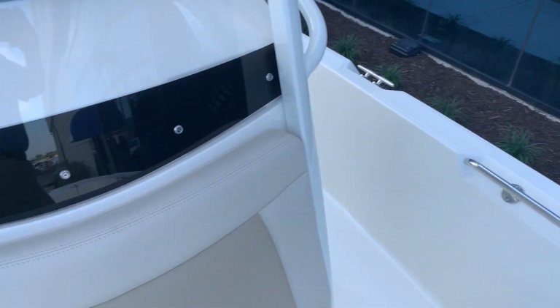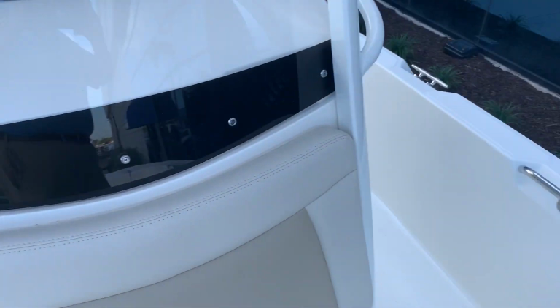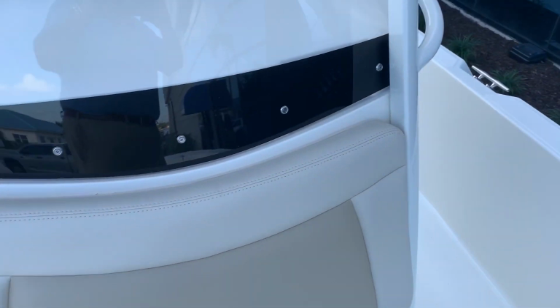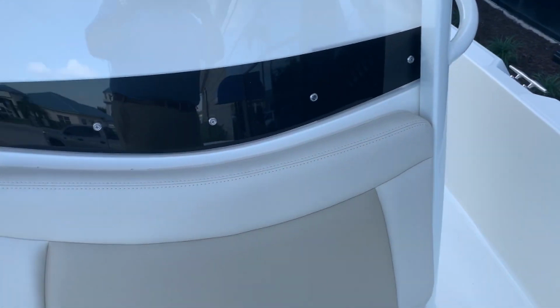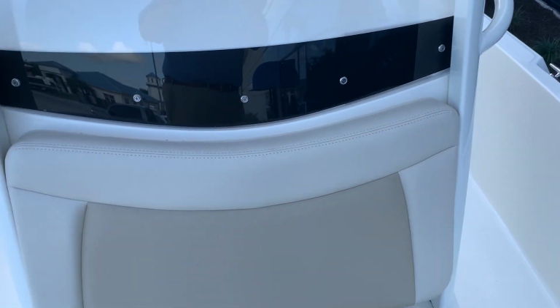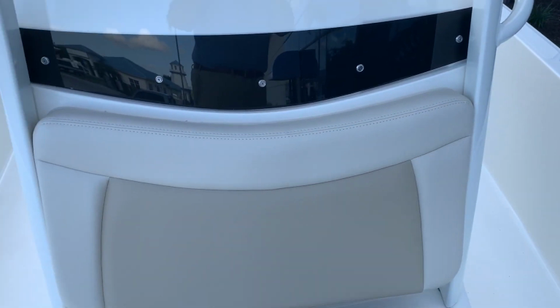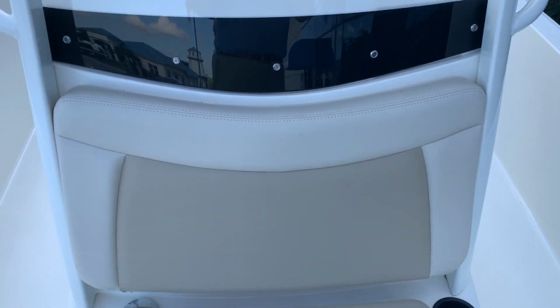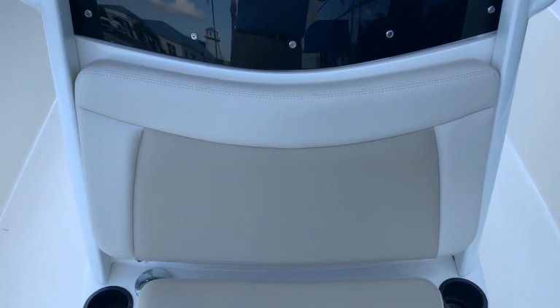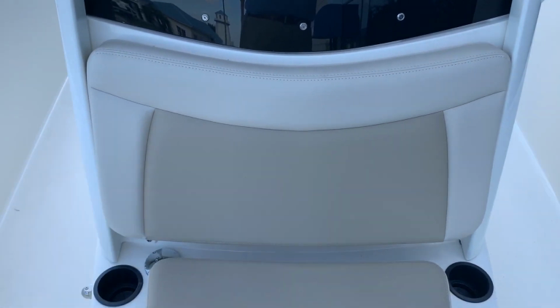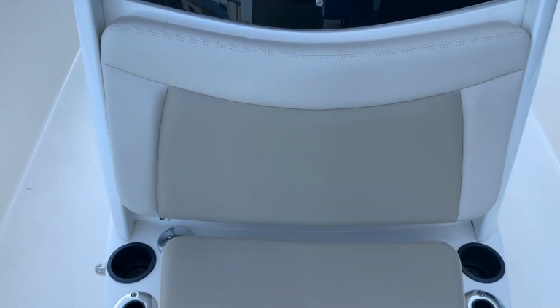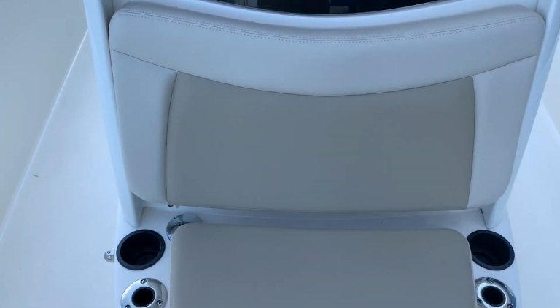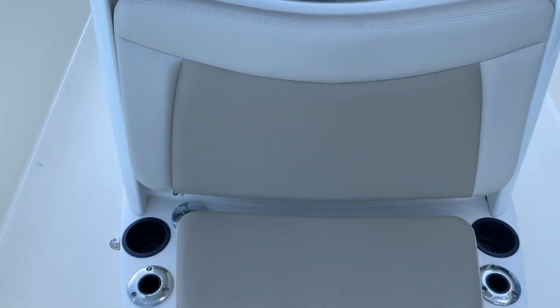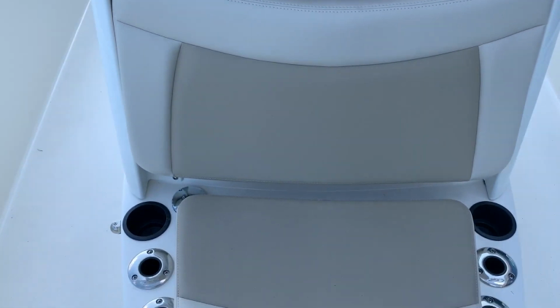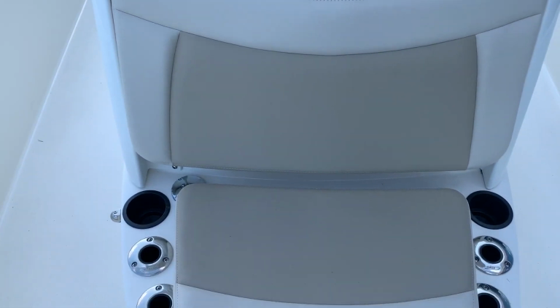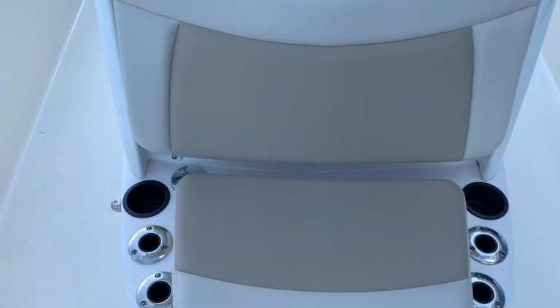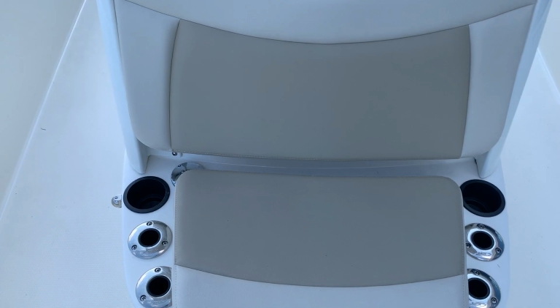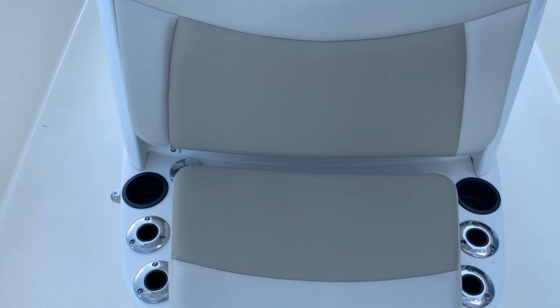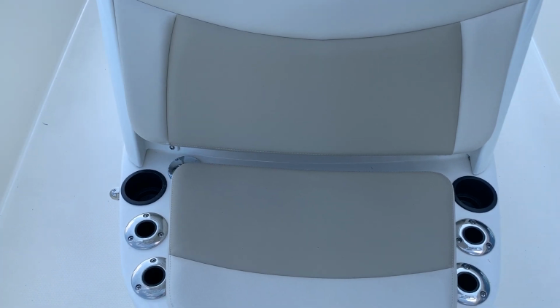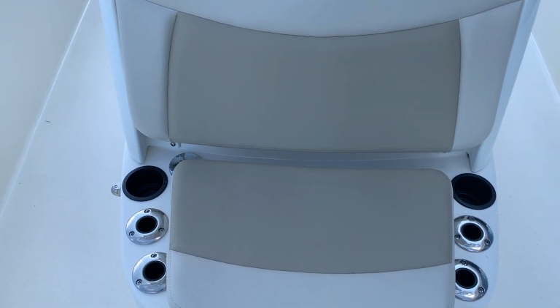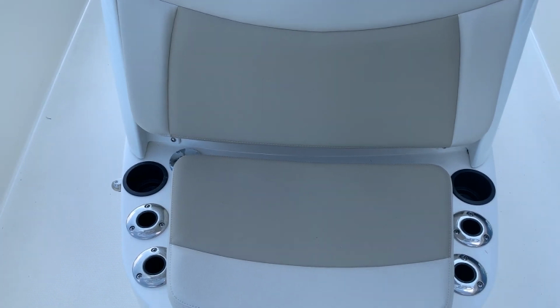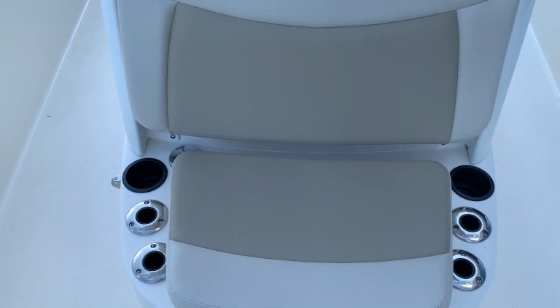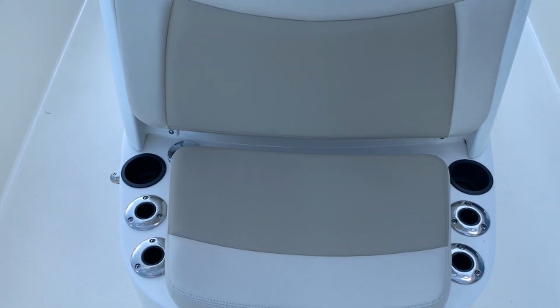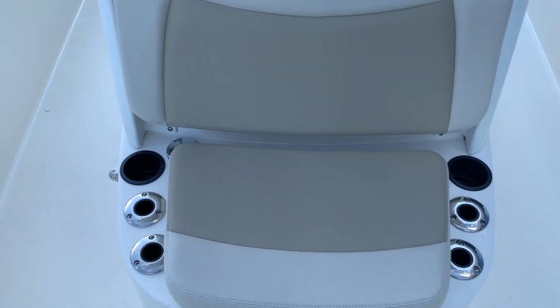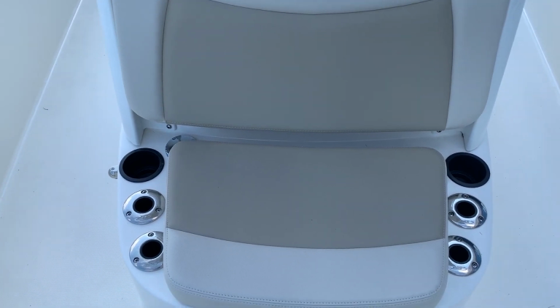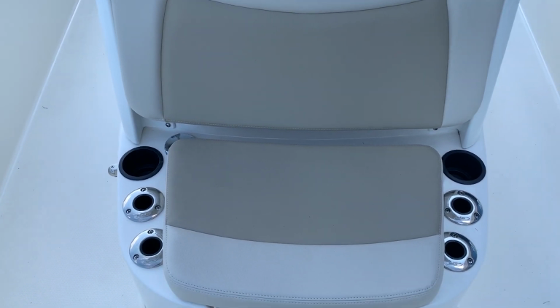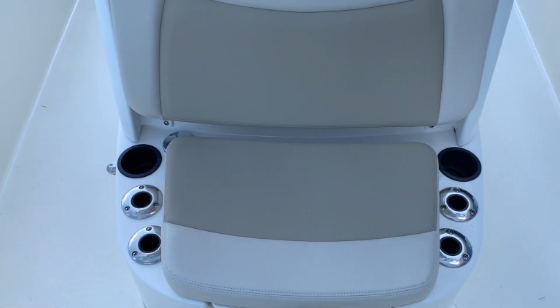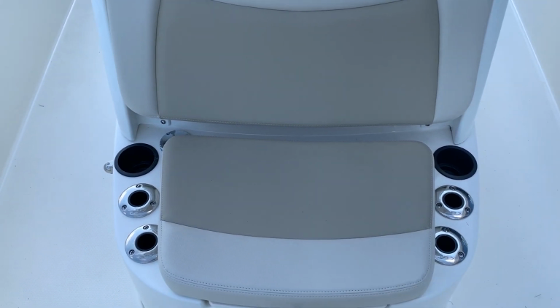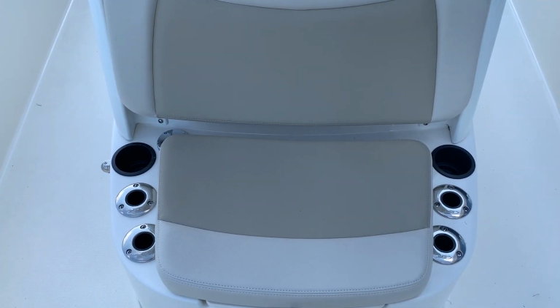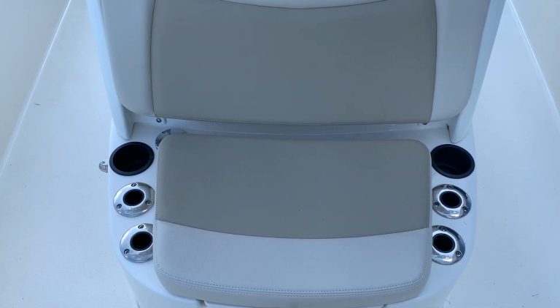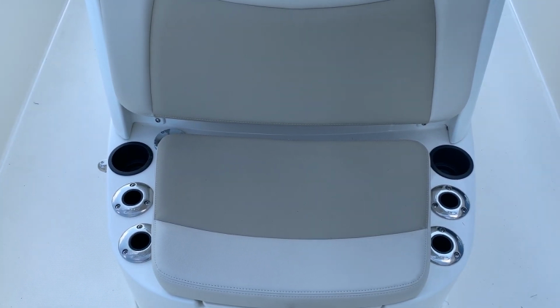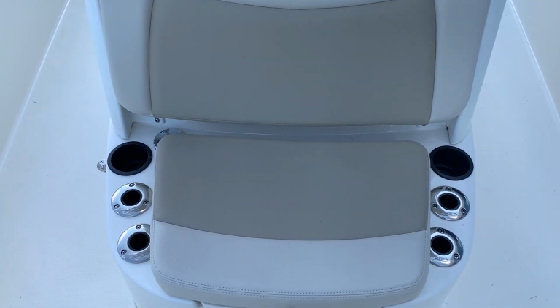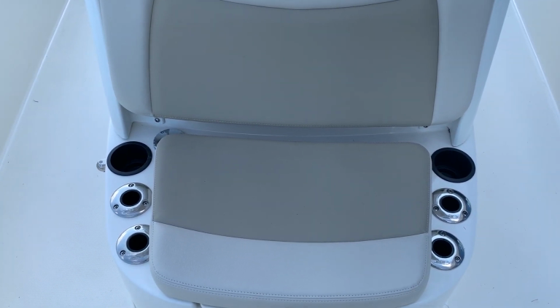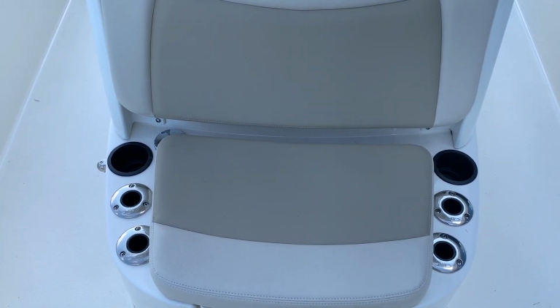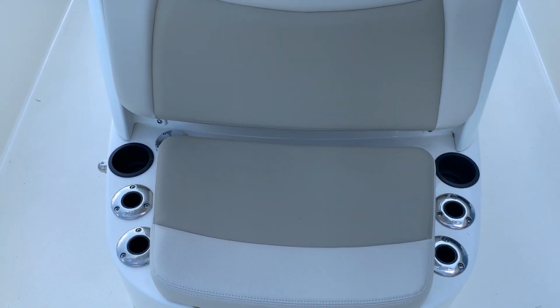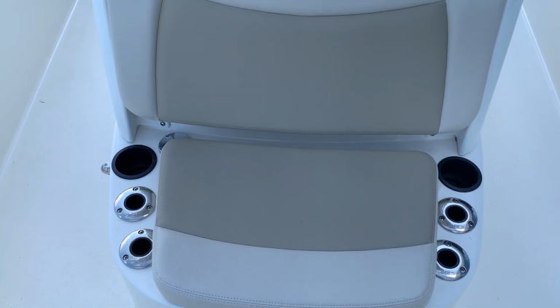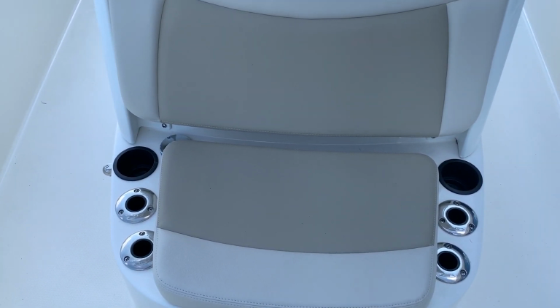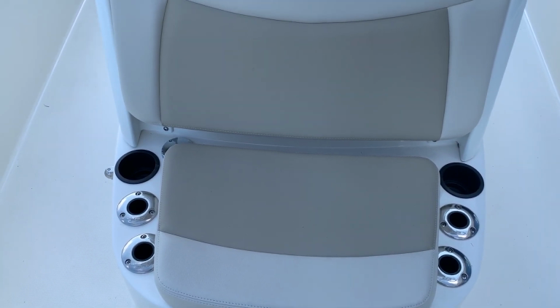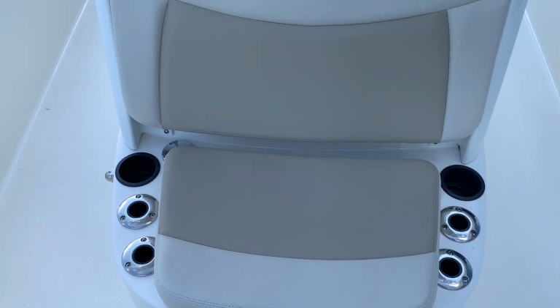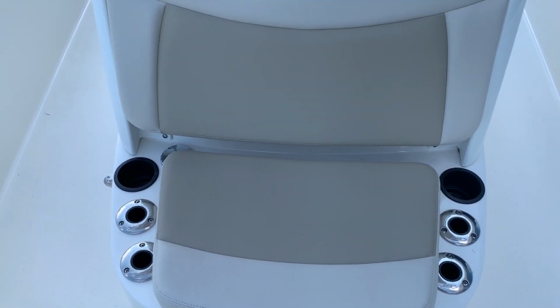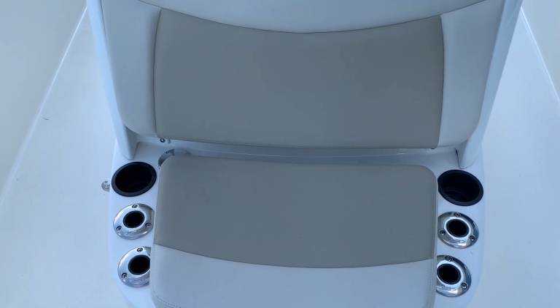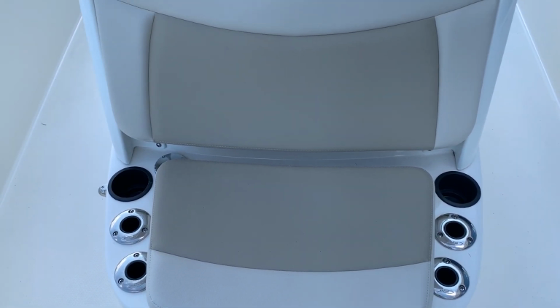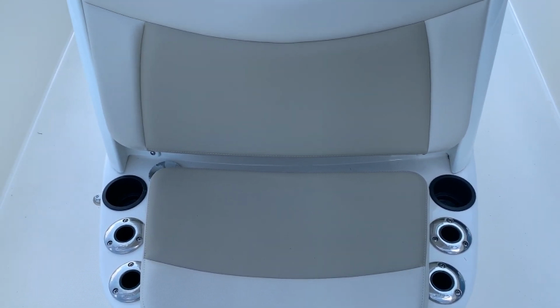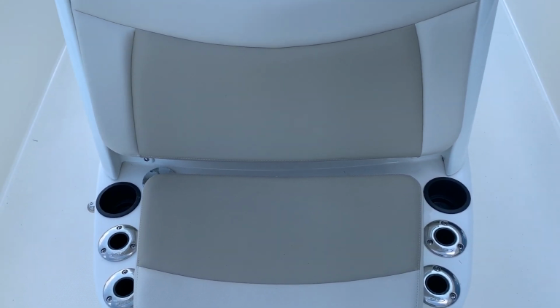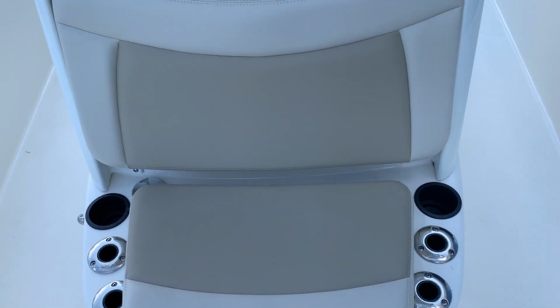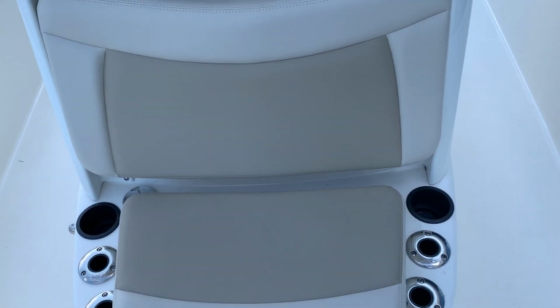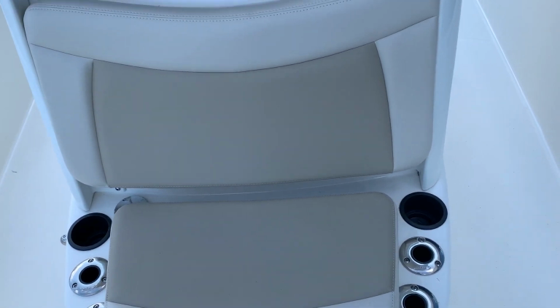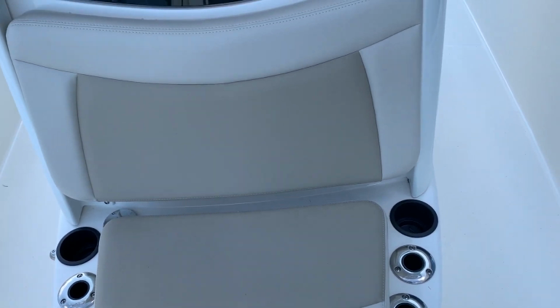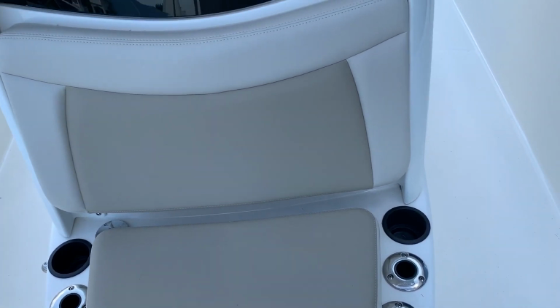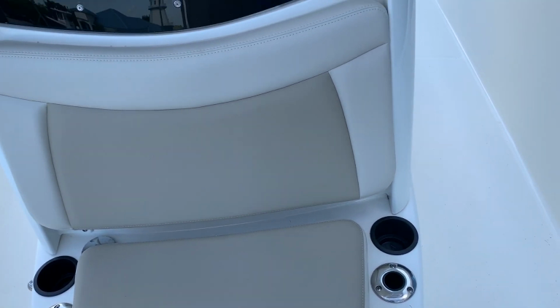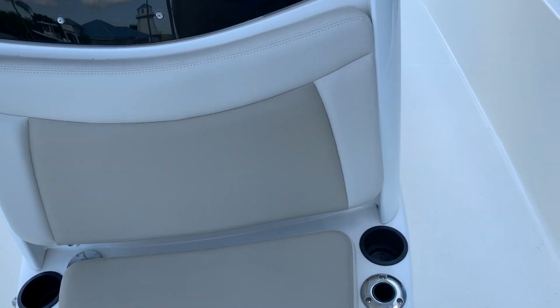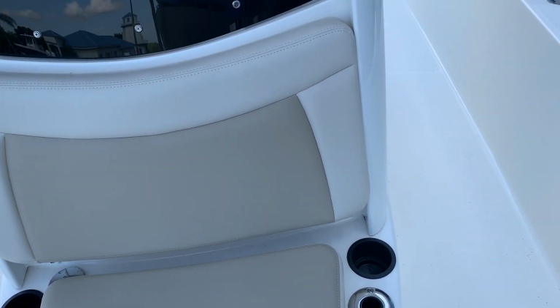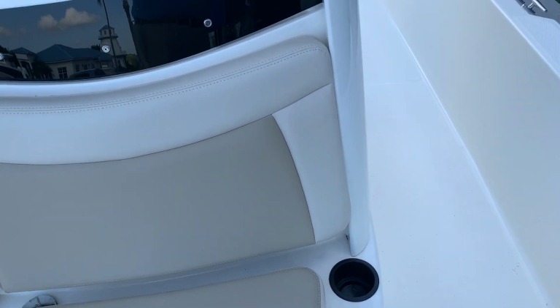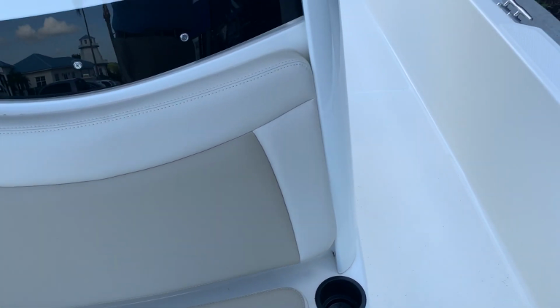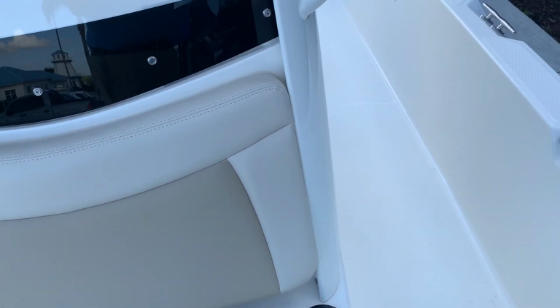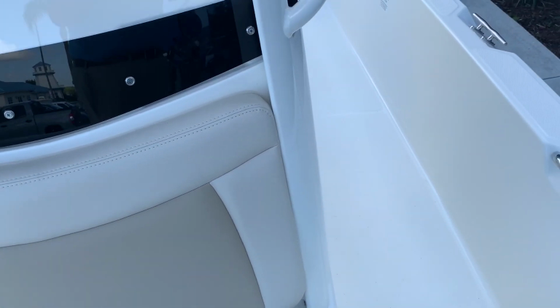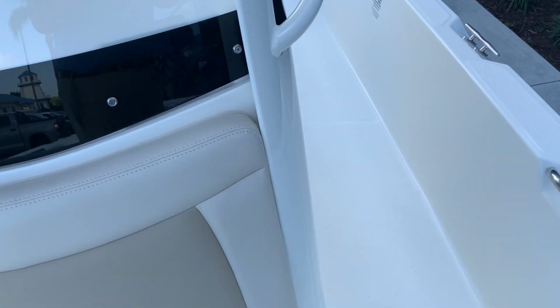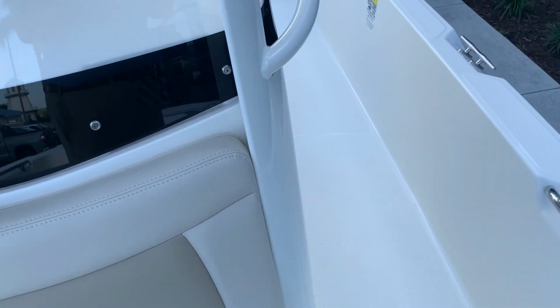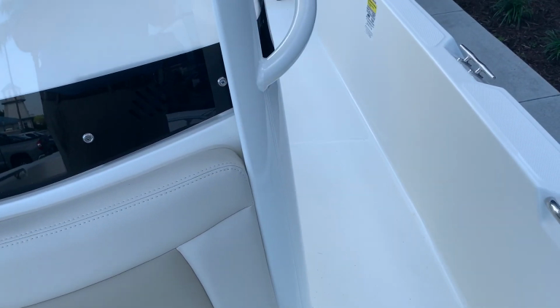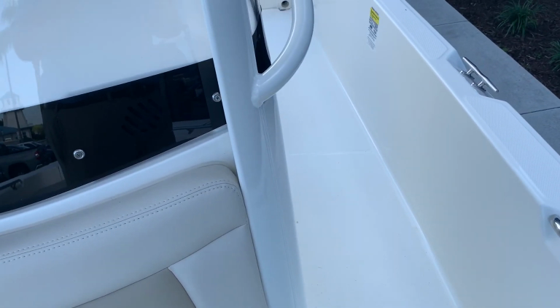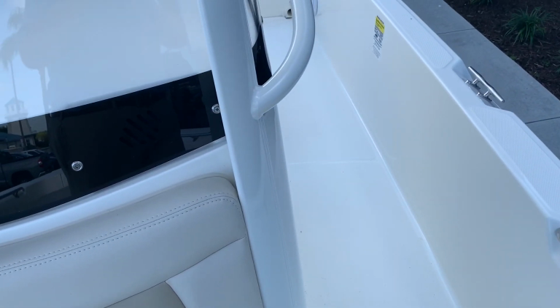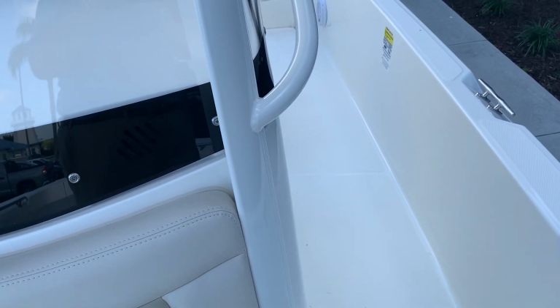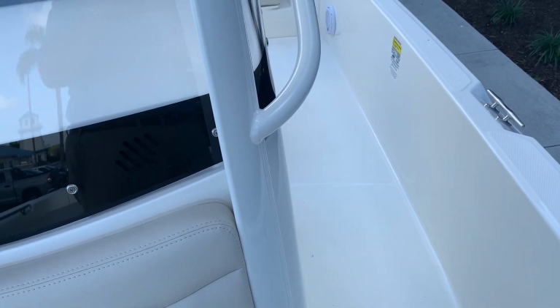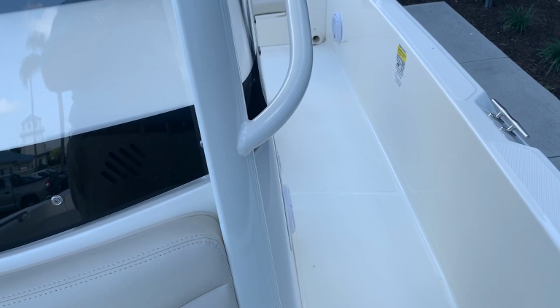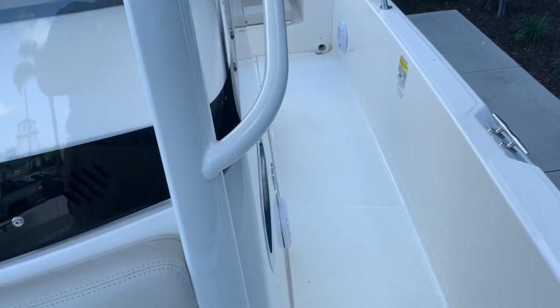Looking back, there's a nice seat on the front of the console with rod holders, and there is a live well underneath there.